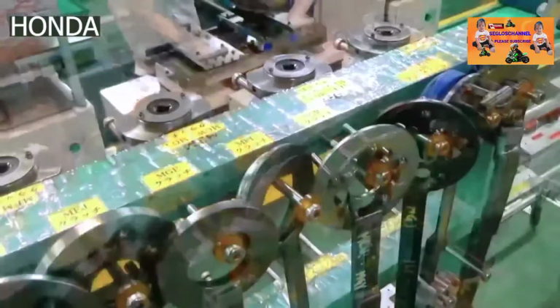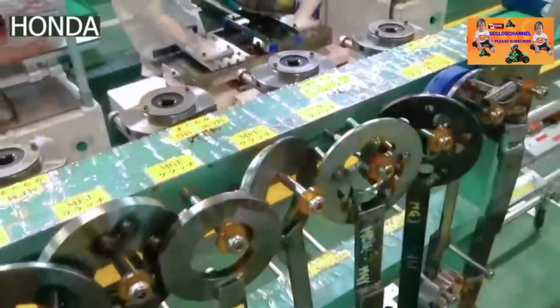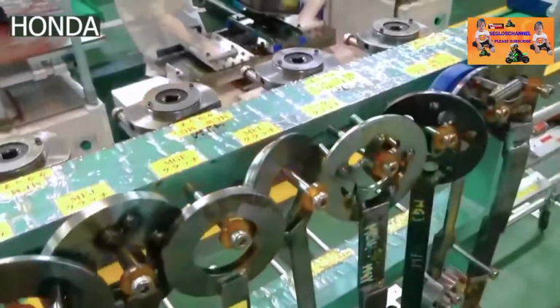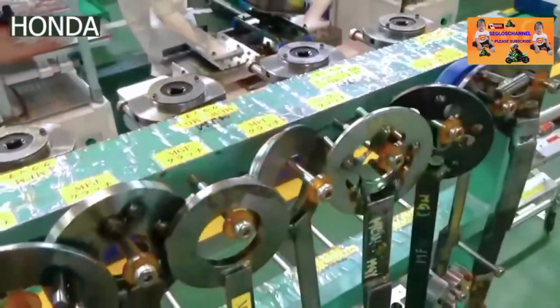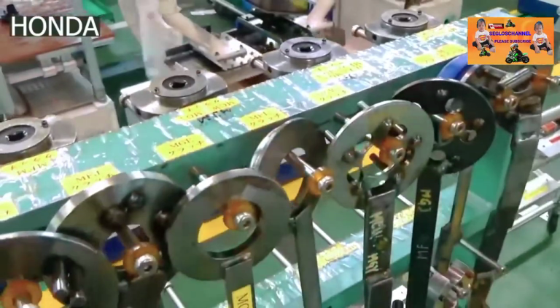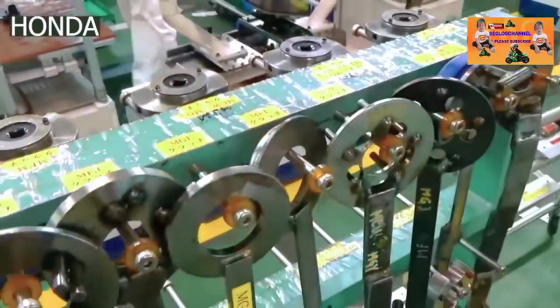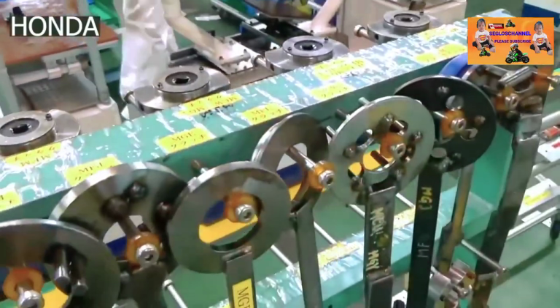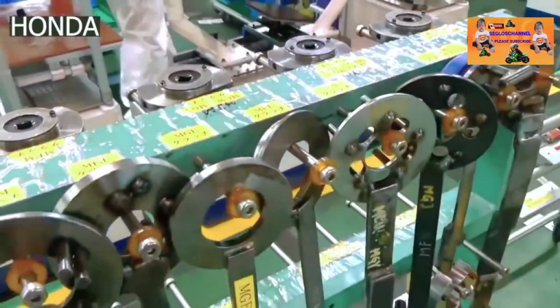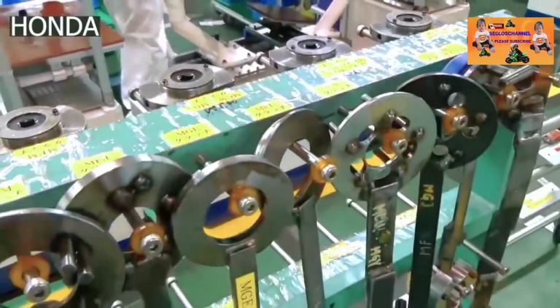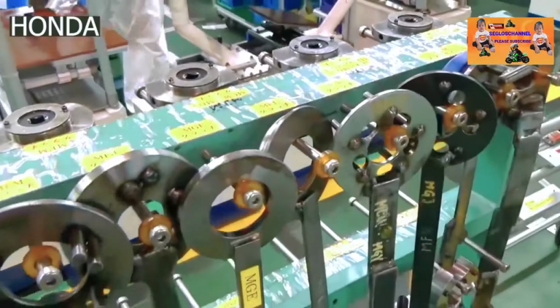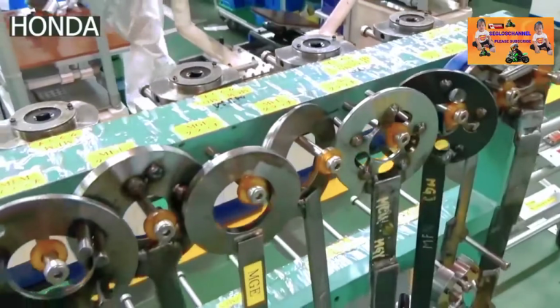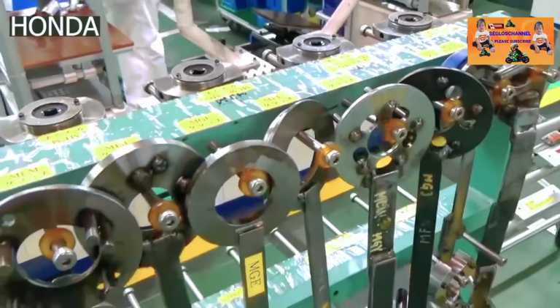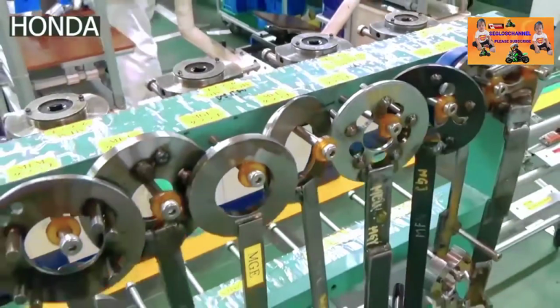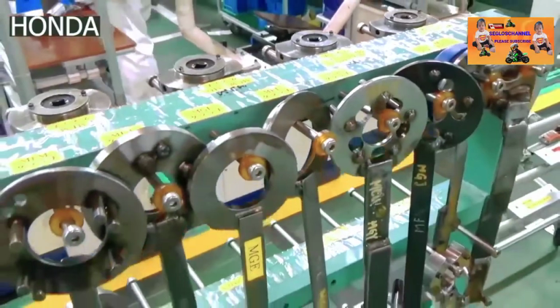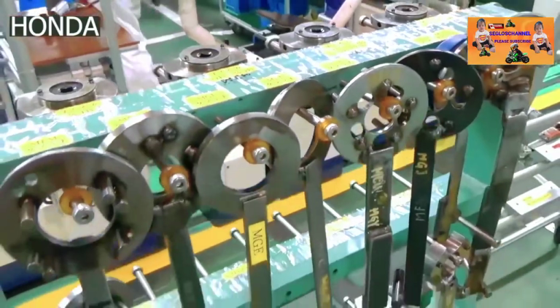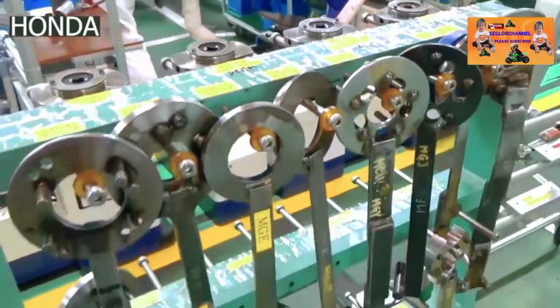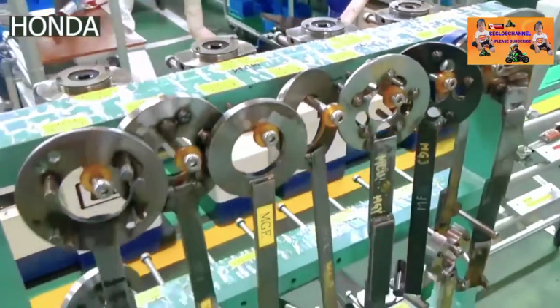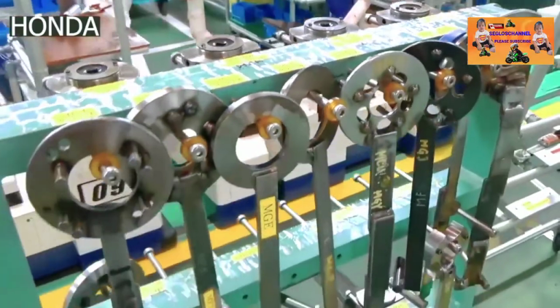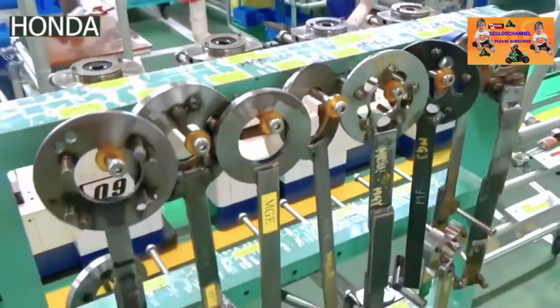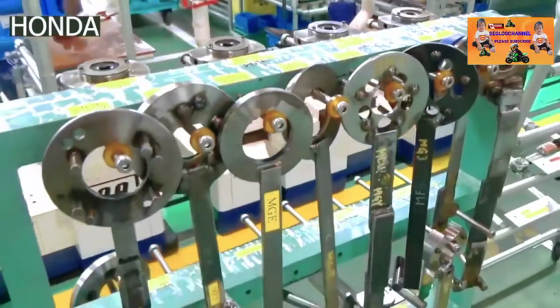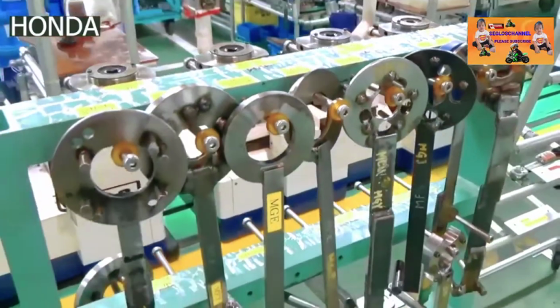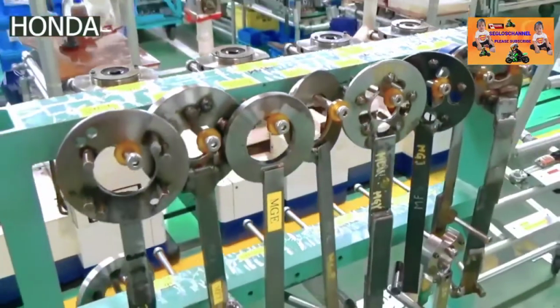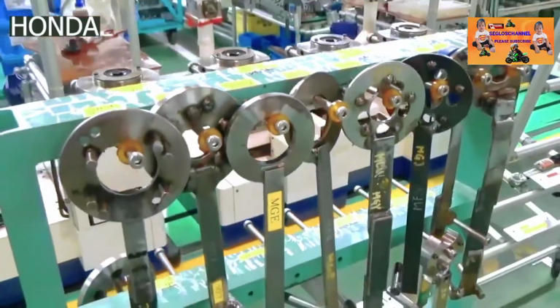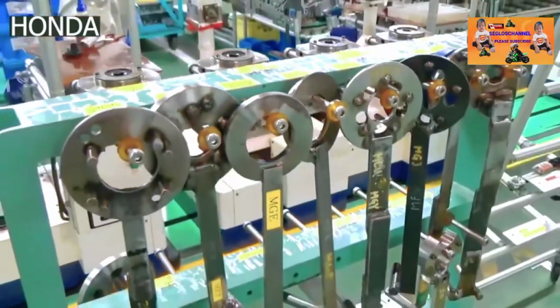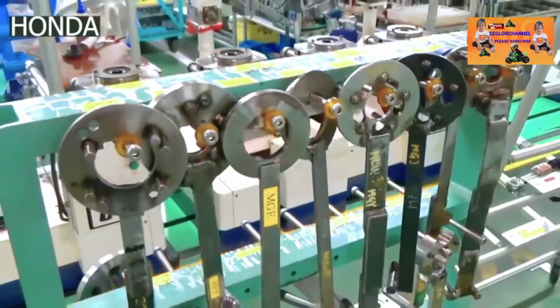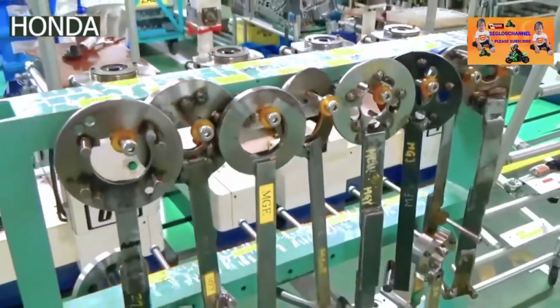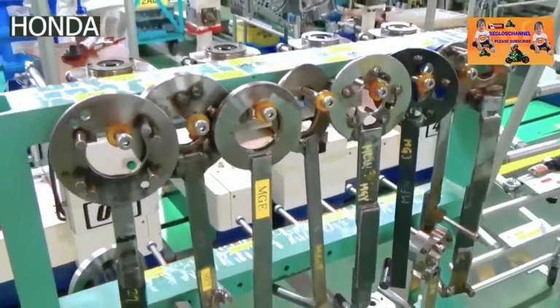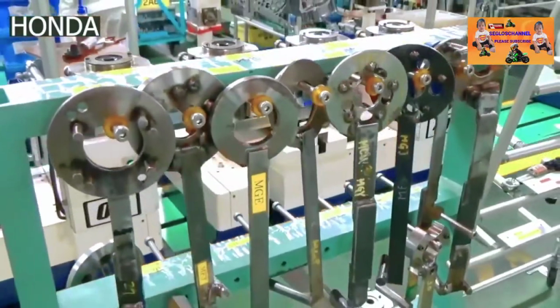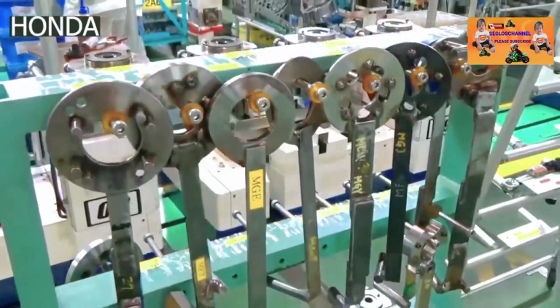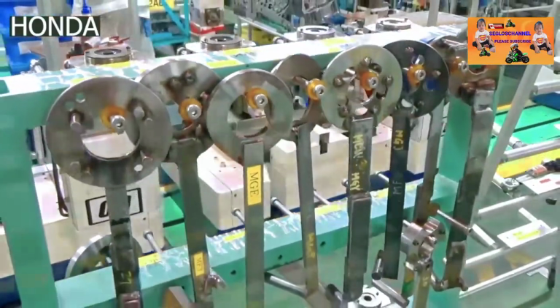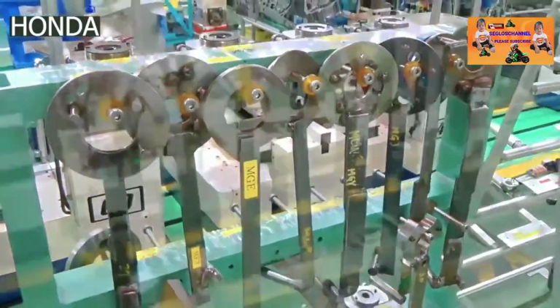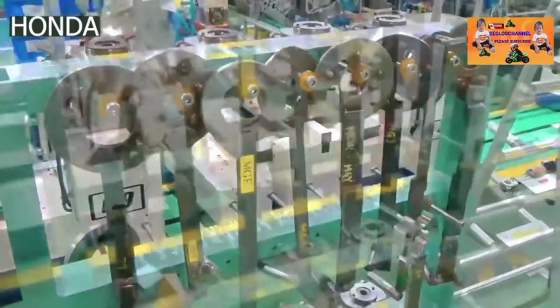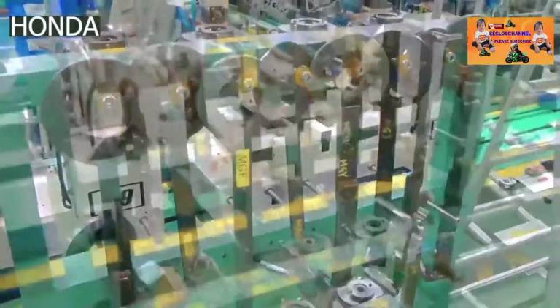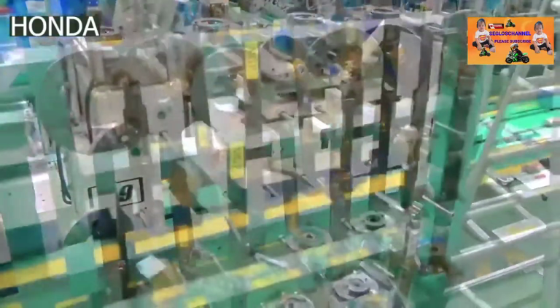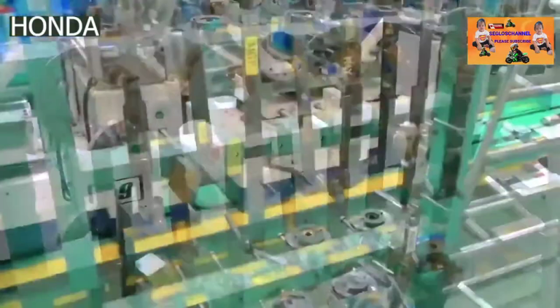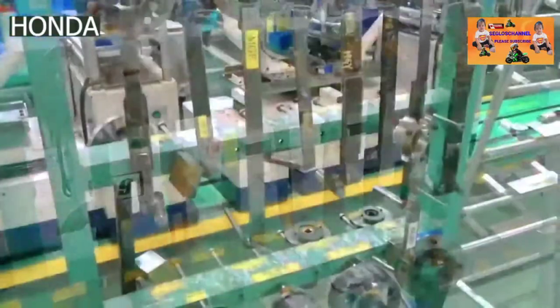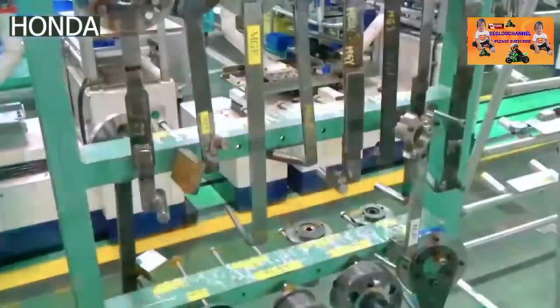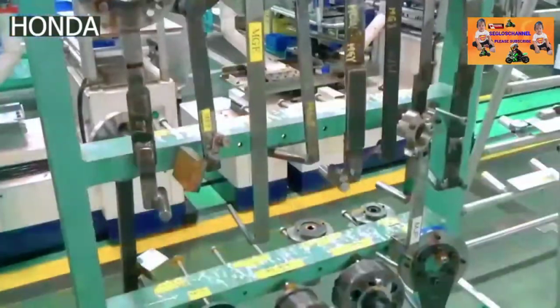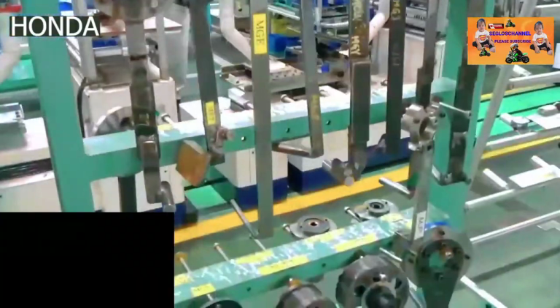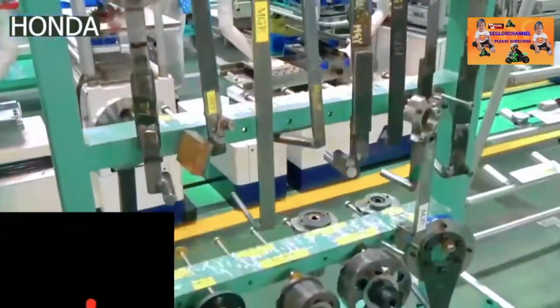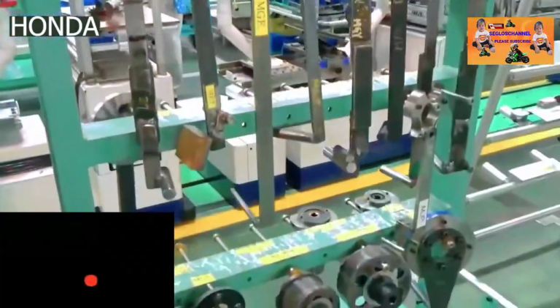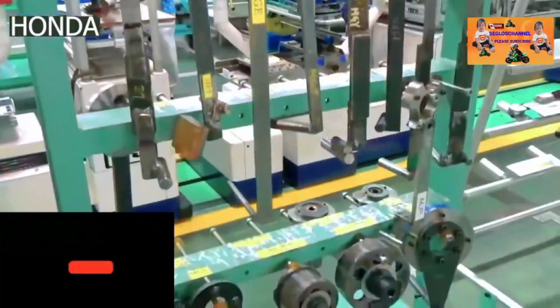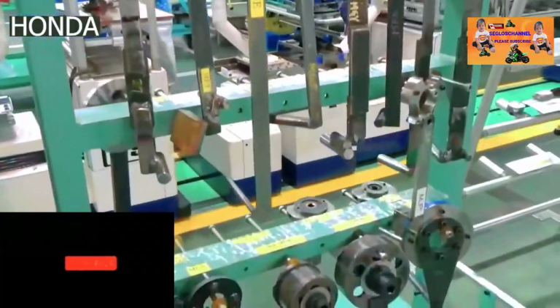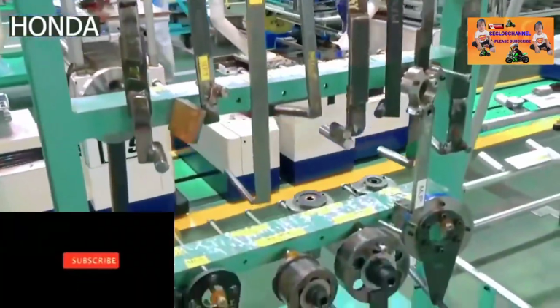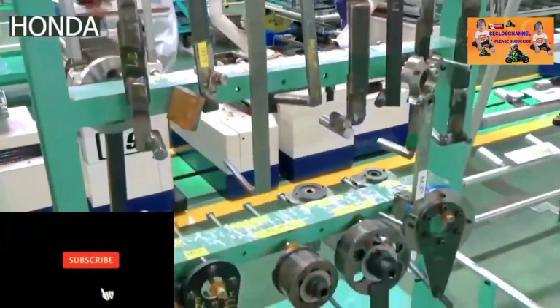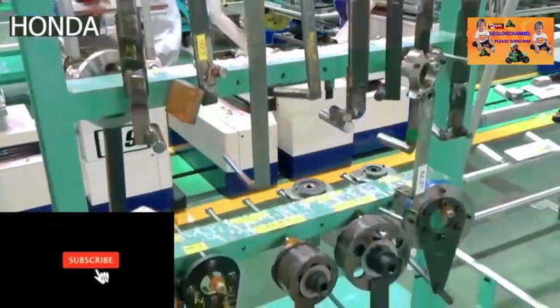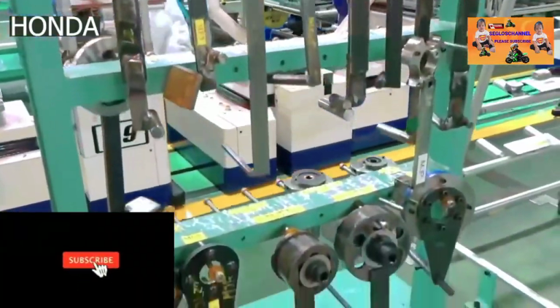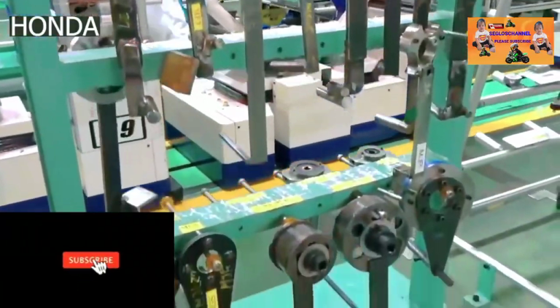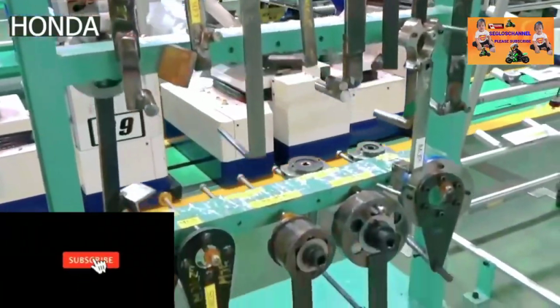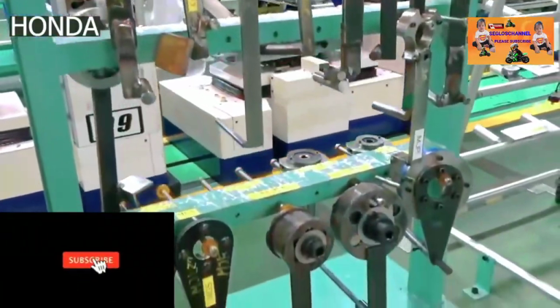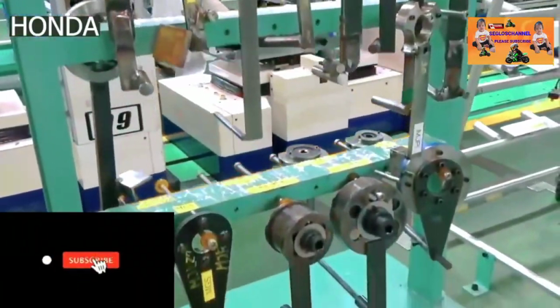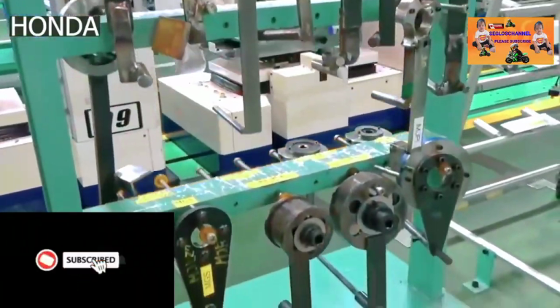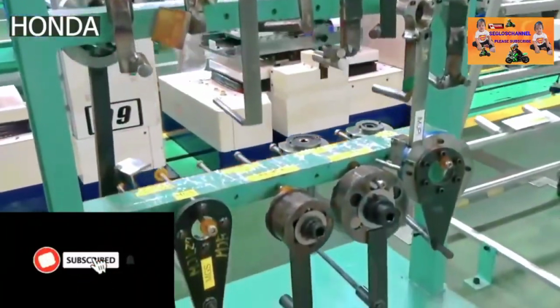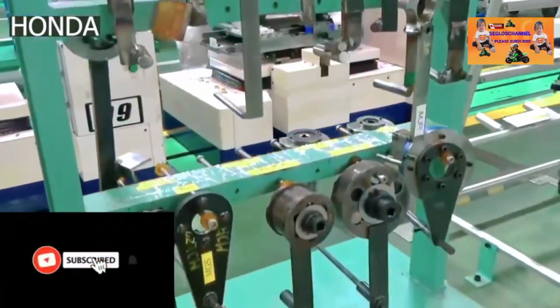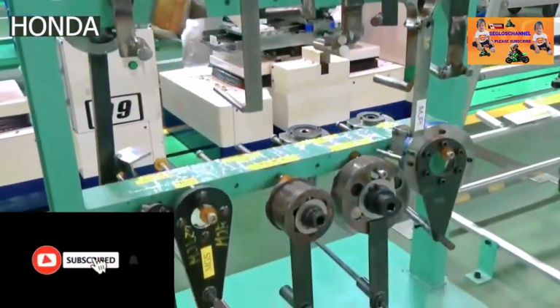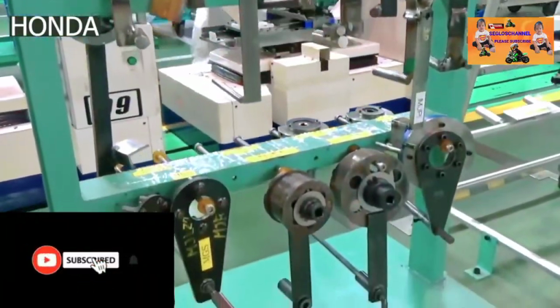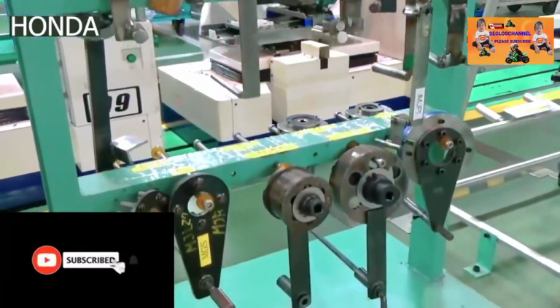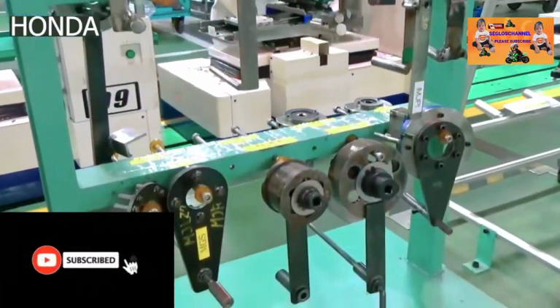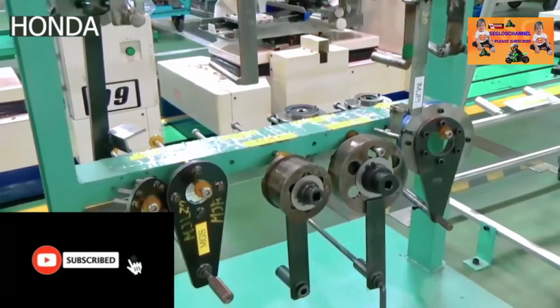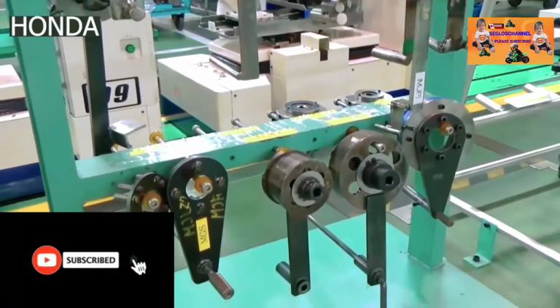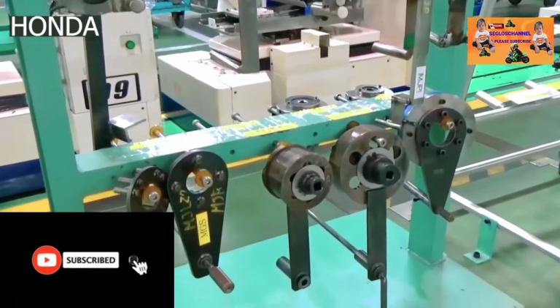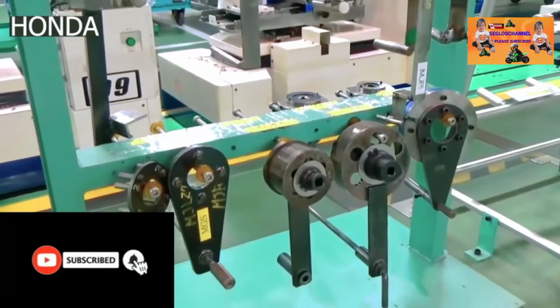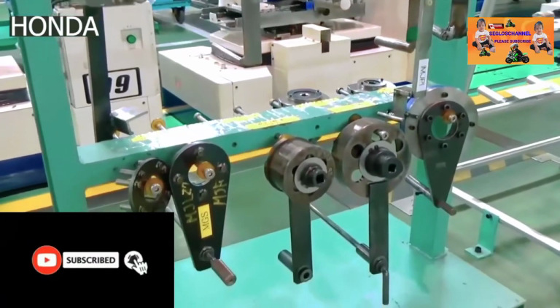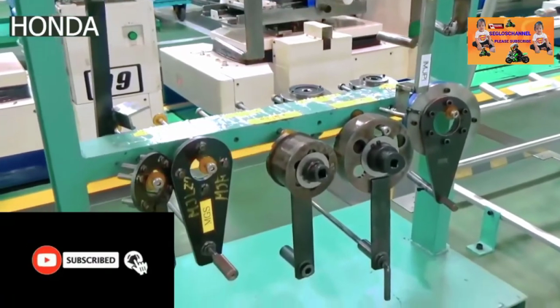The piston head, however, is made of aluminum alloy for its lightweight. These material choices can vary from manufacturer to manufacturer.